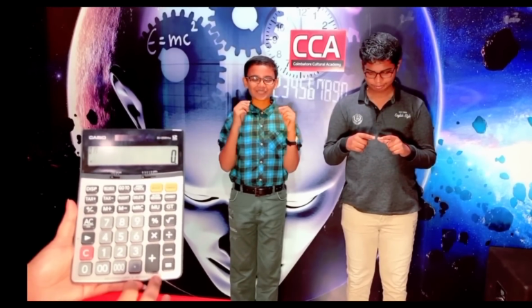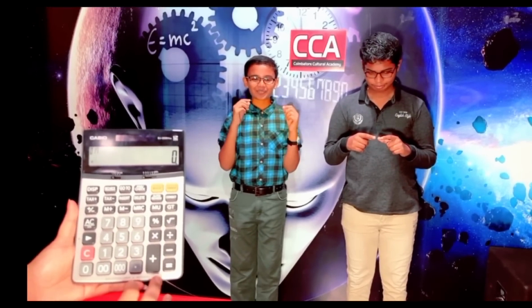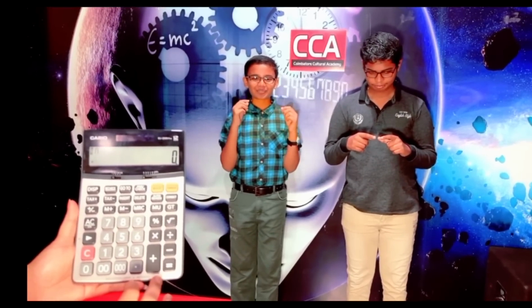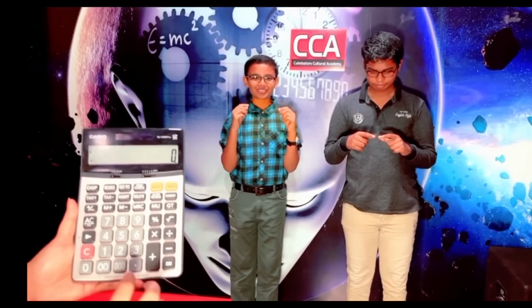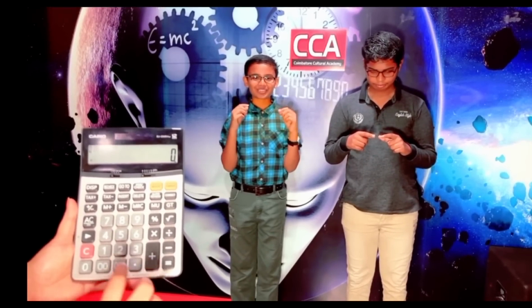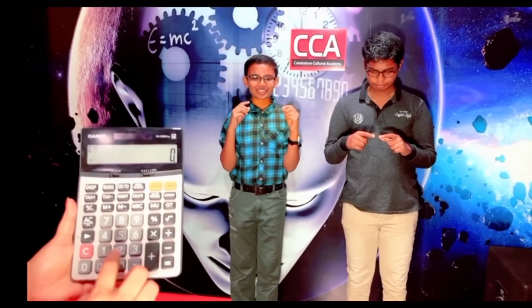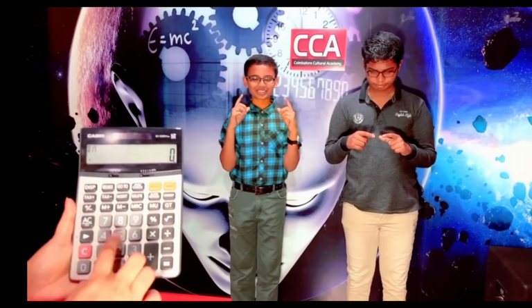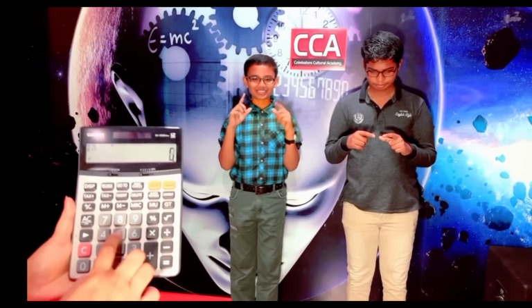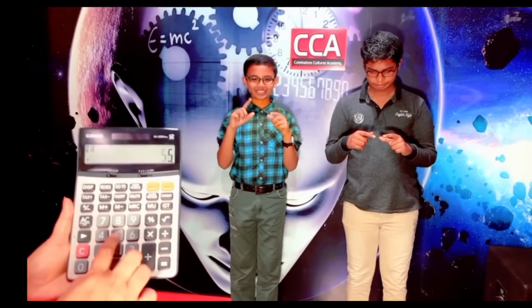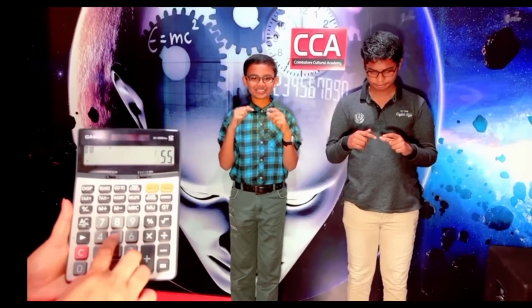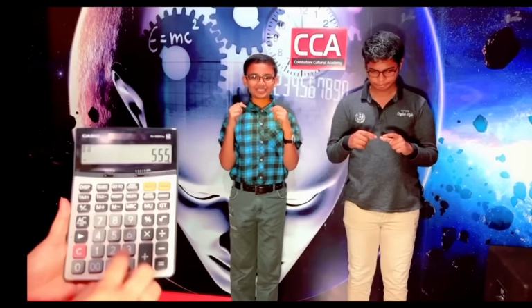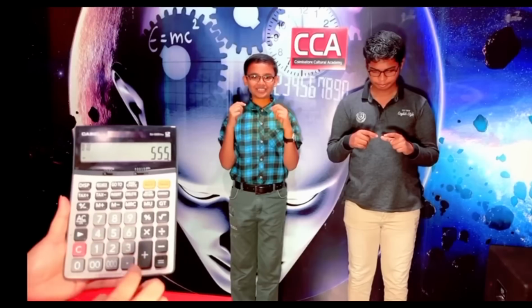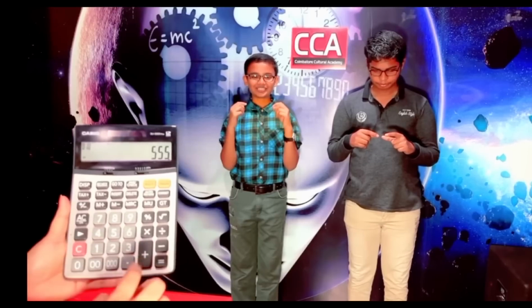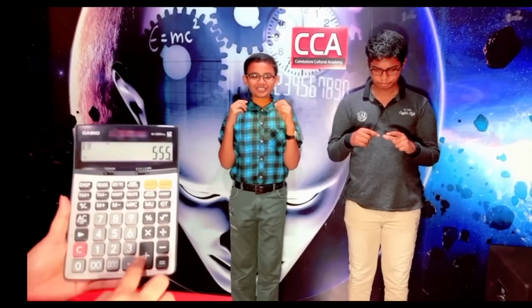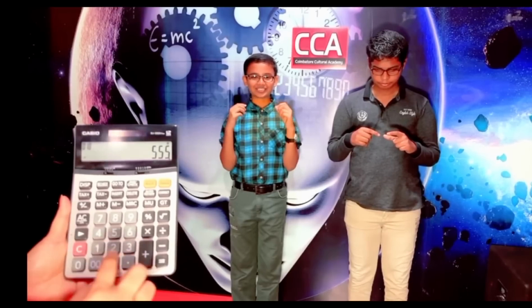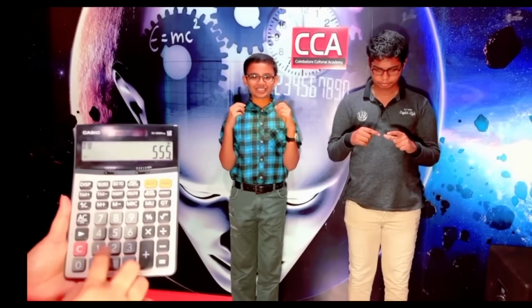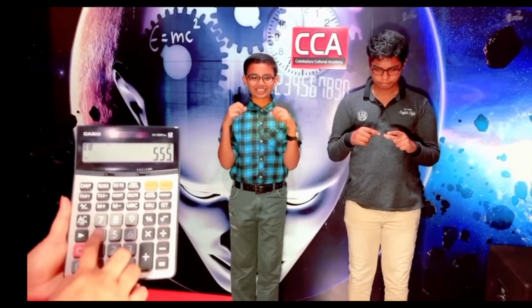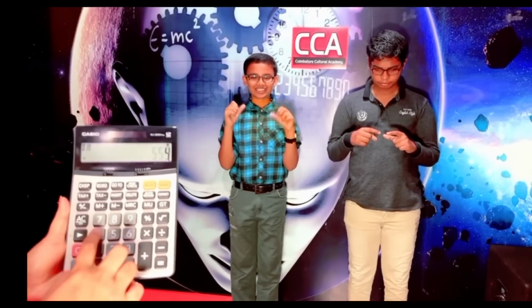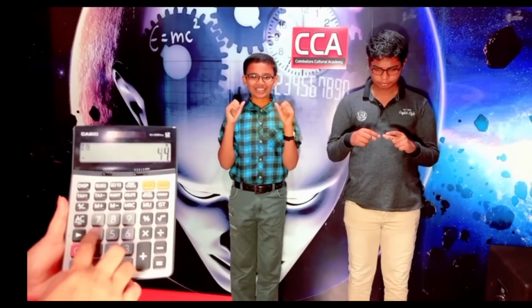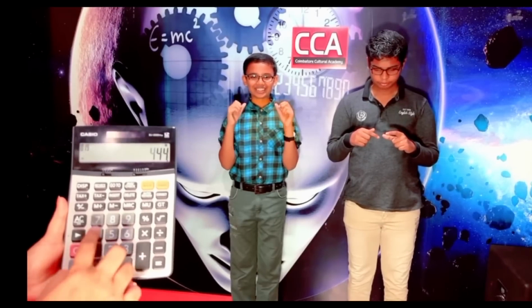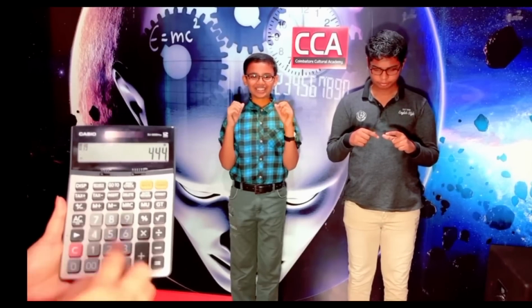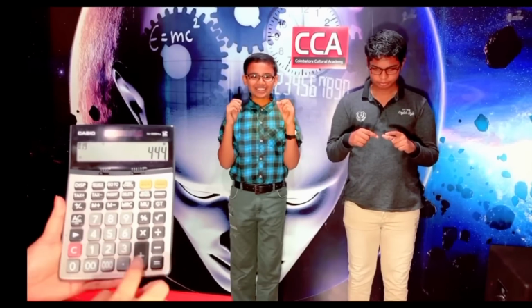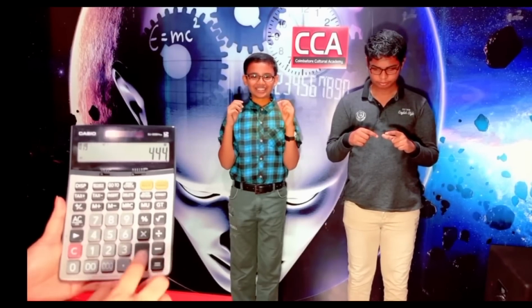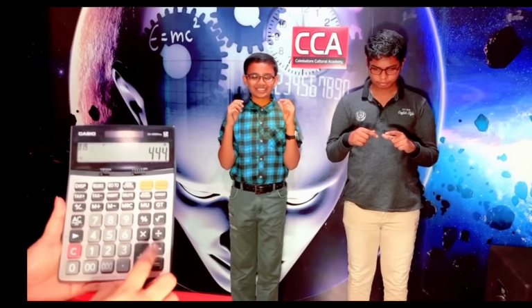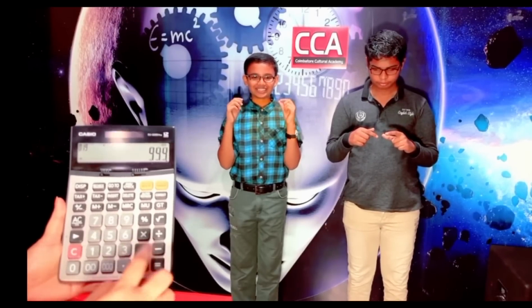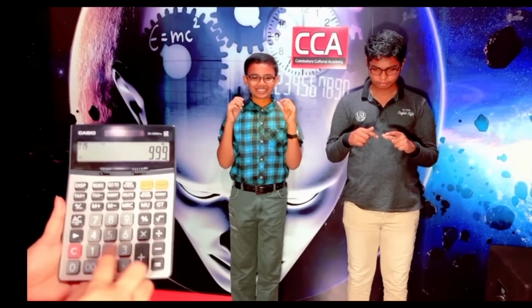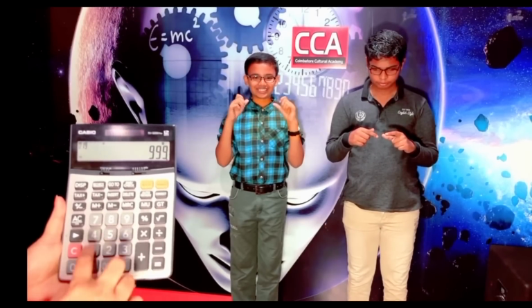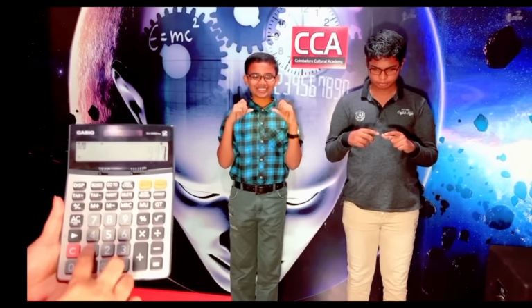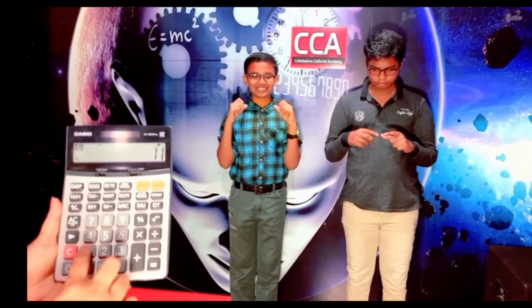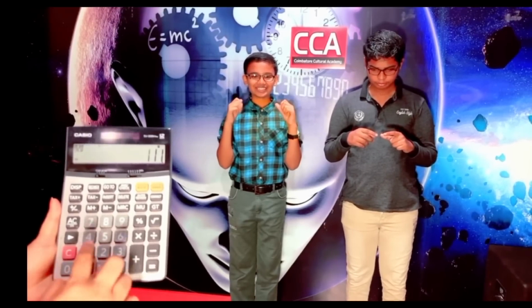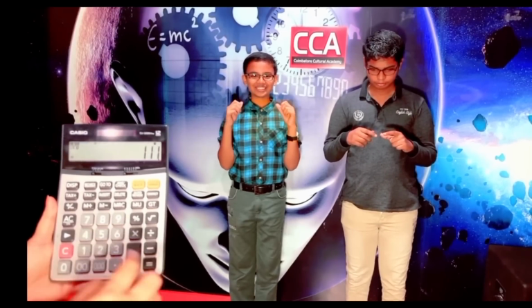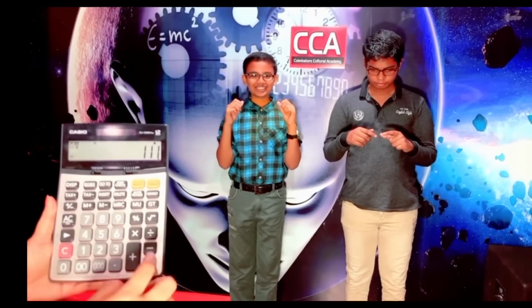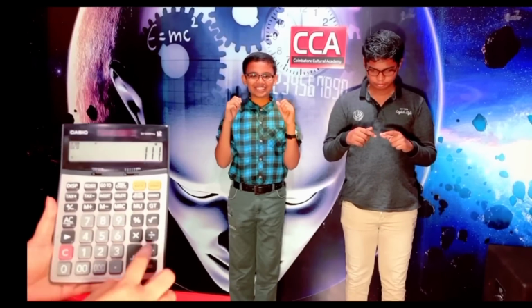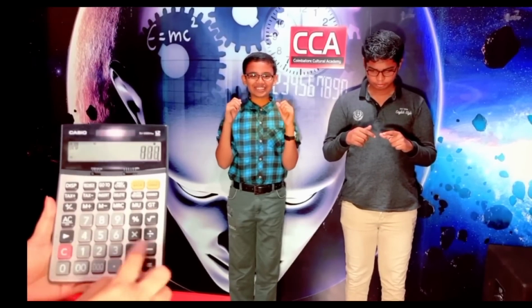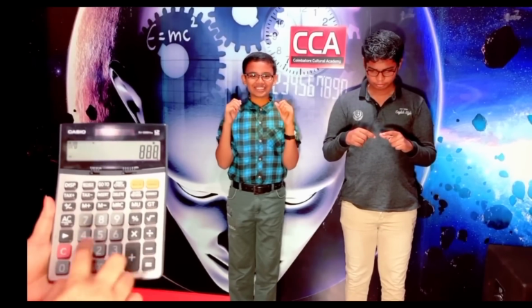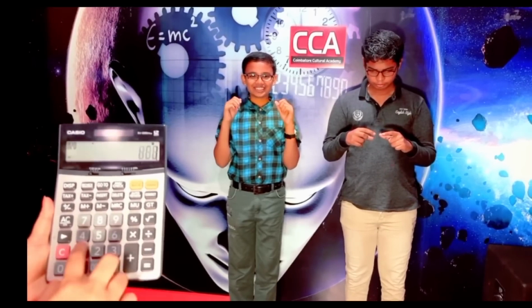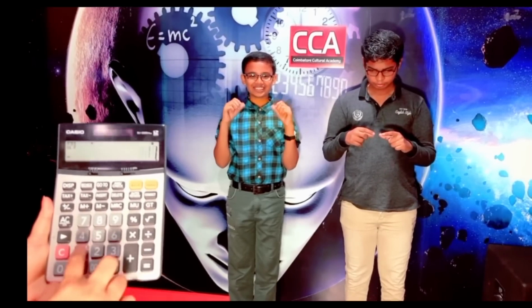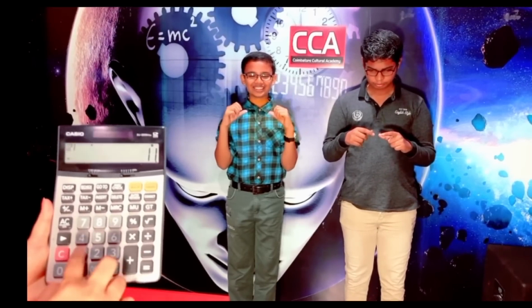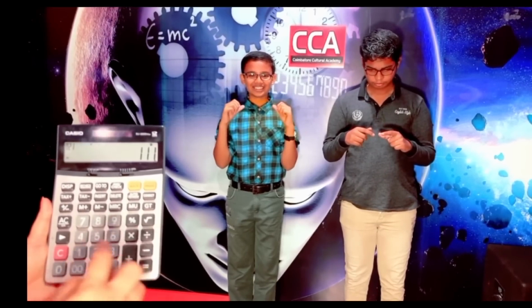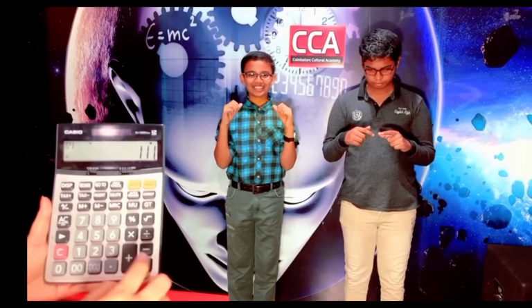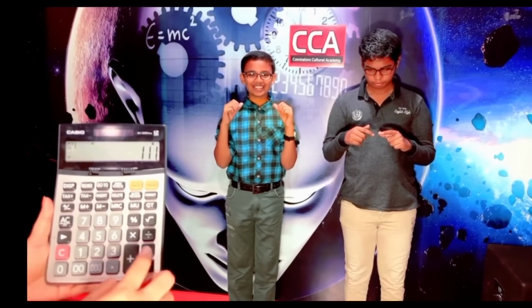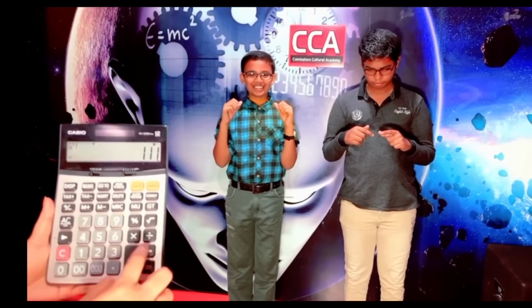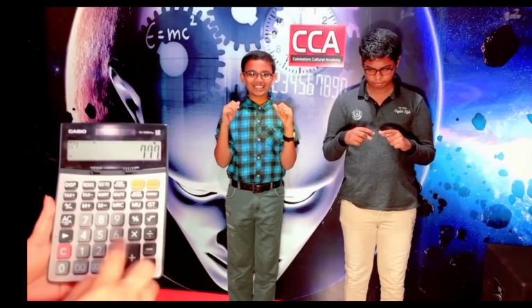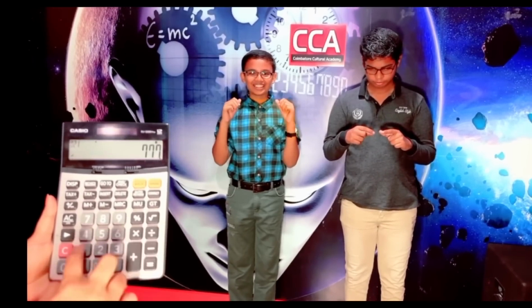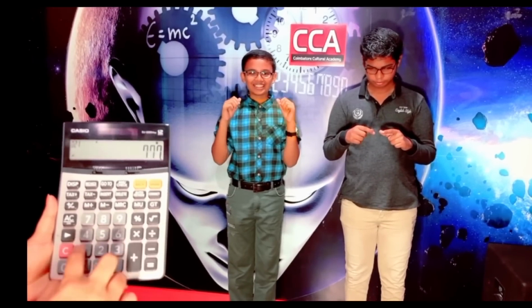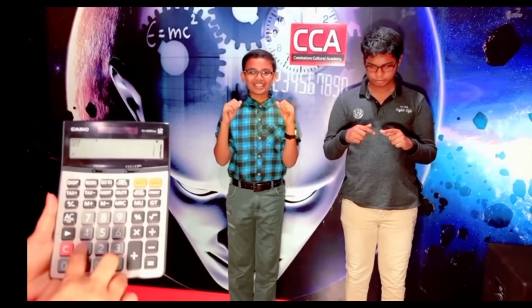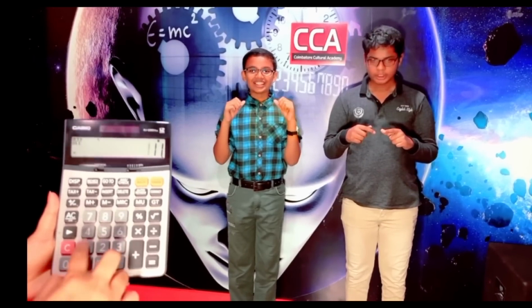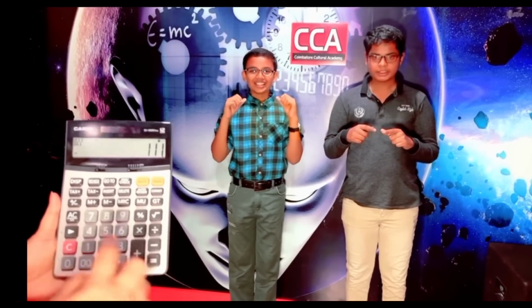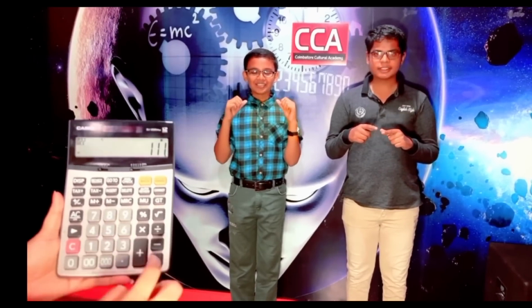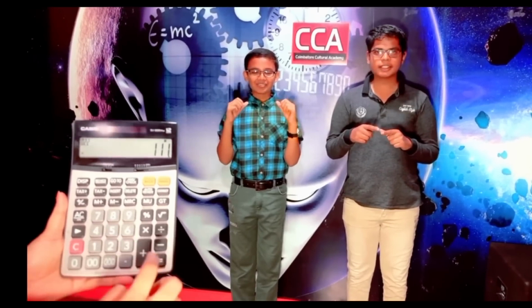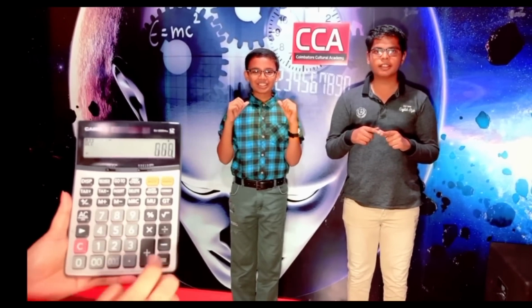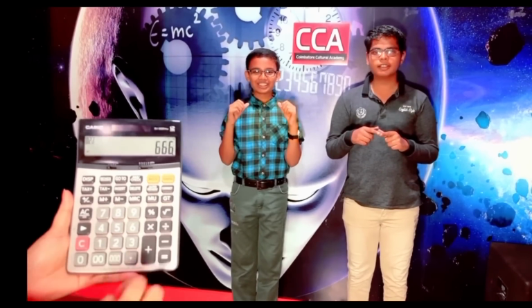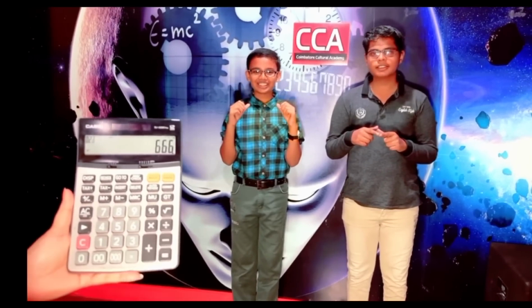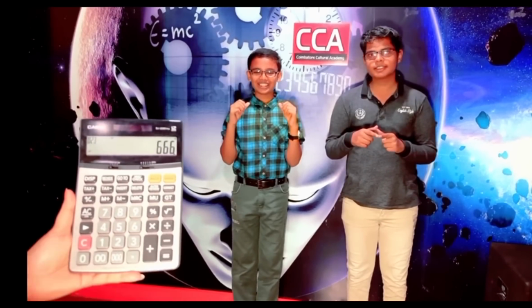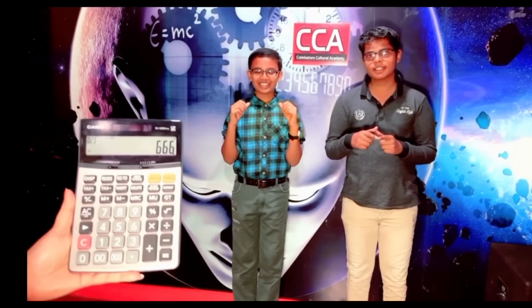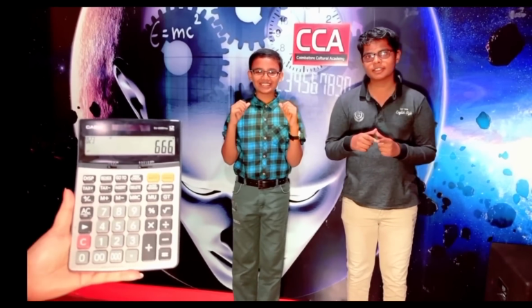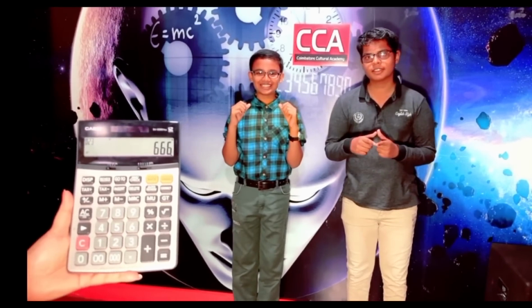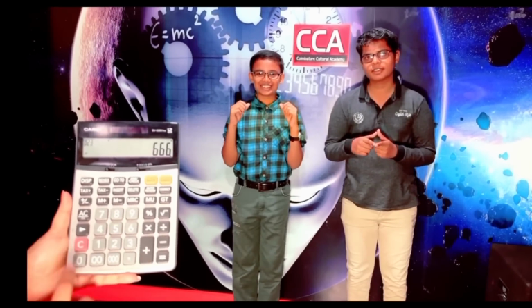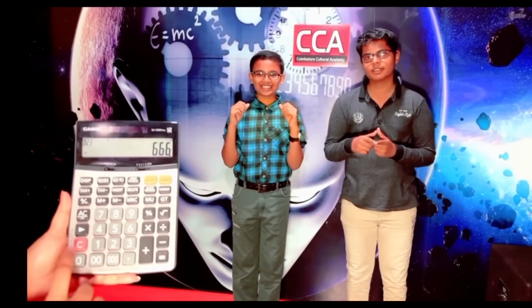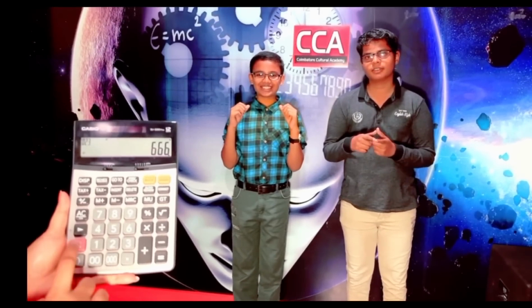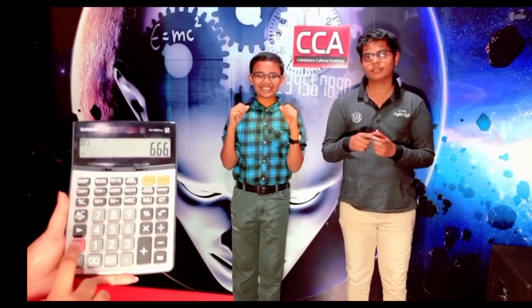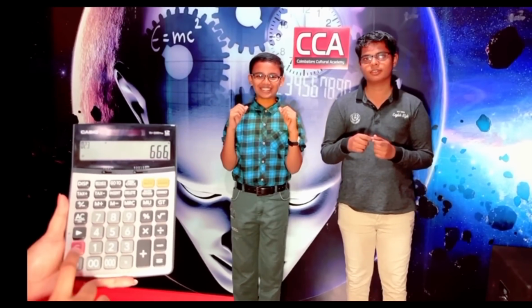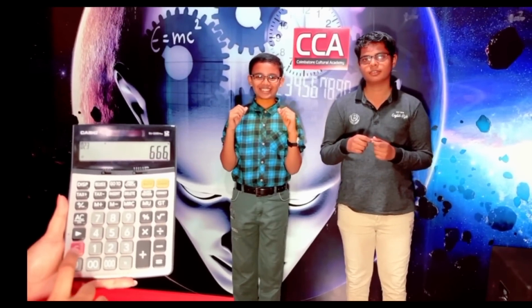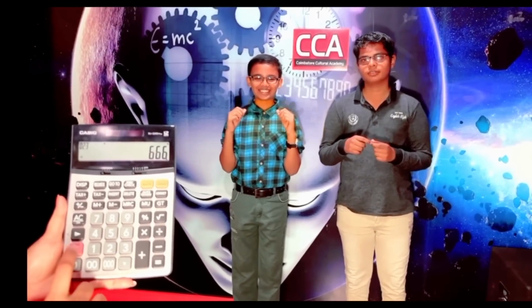Add 555, add 444, minus 111, minus 111, minus 111. Answer: 666. Very good.